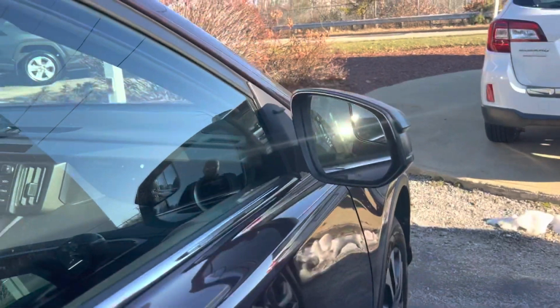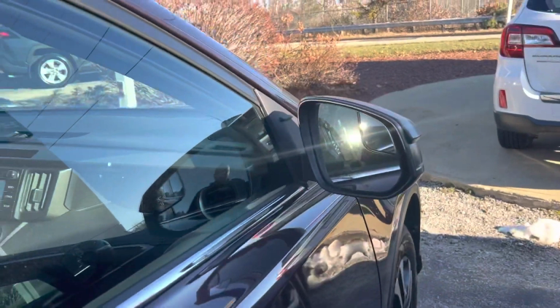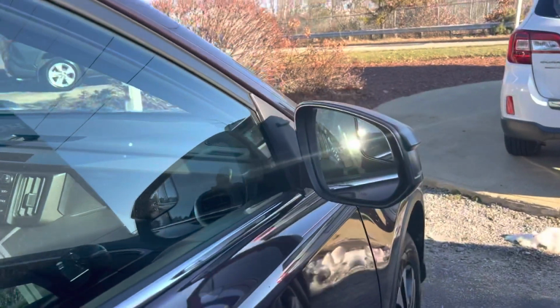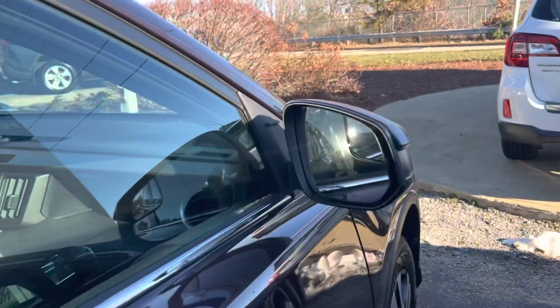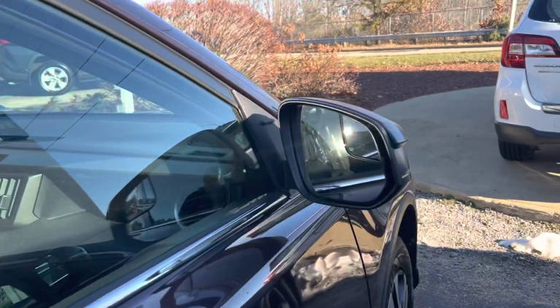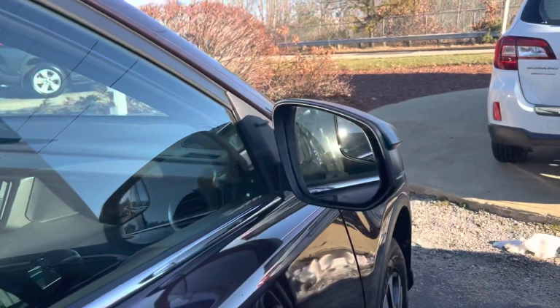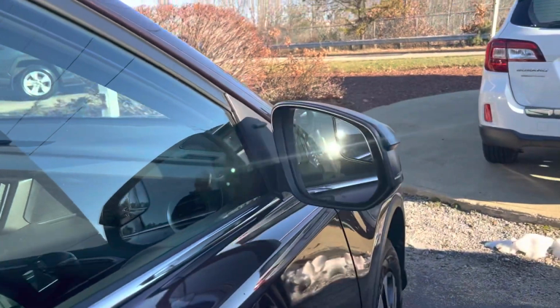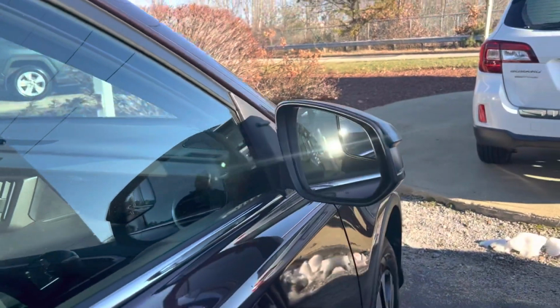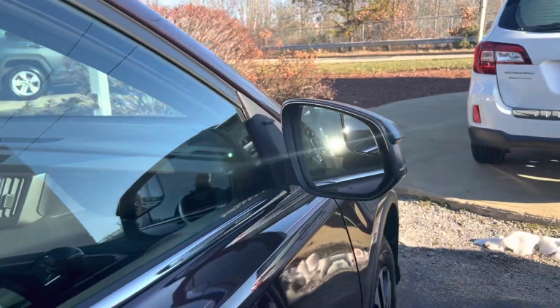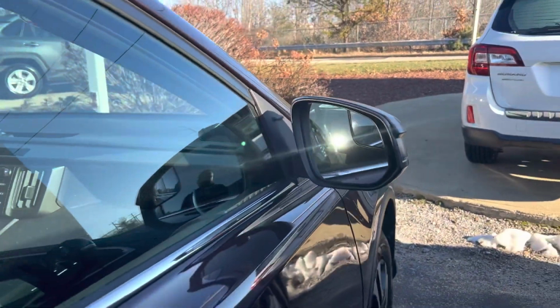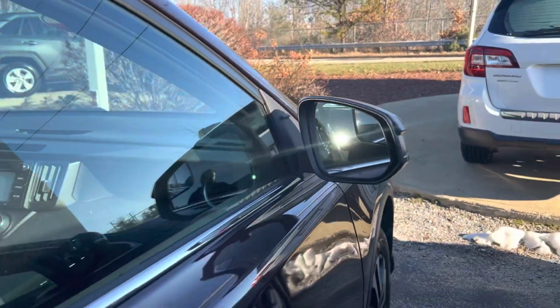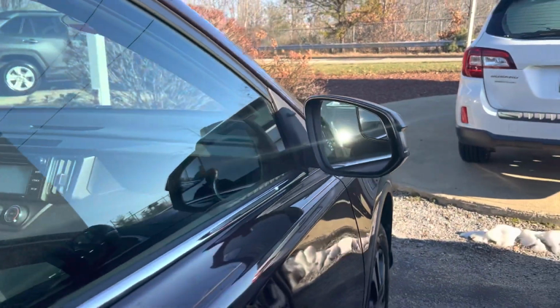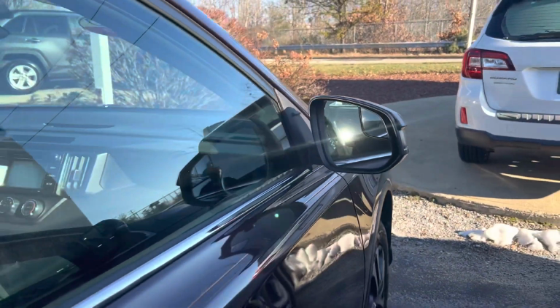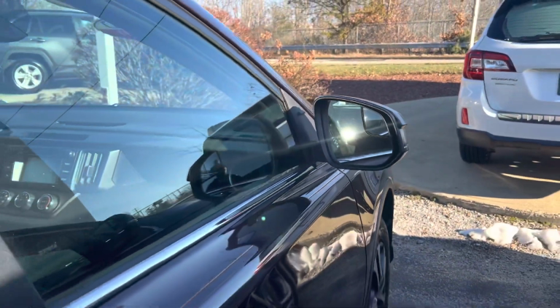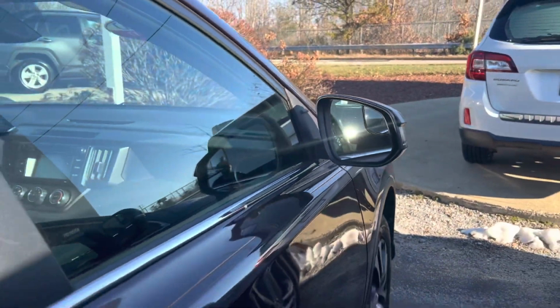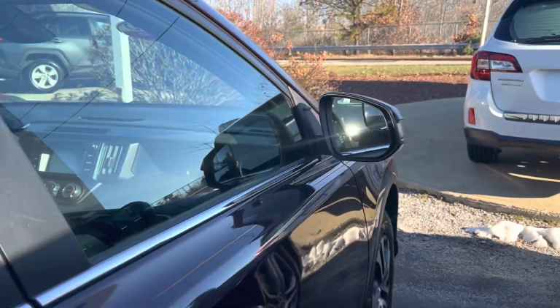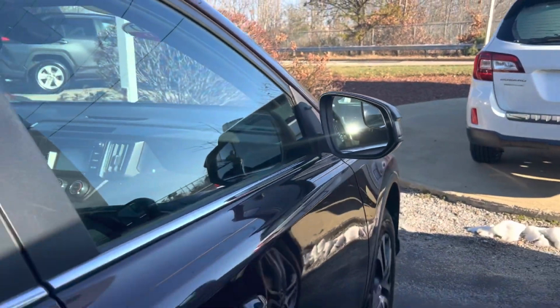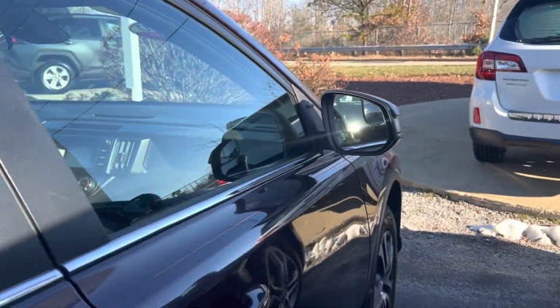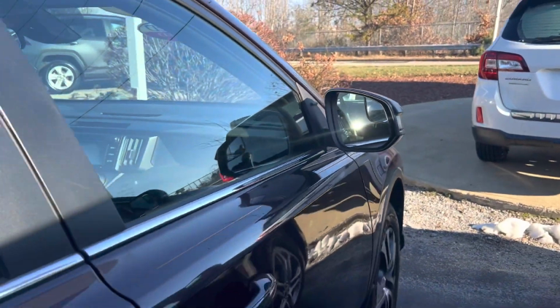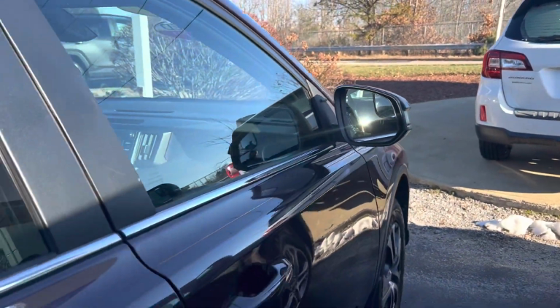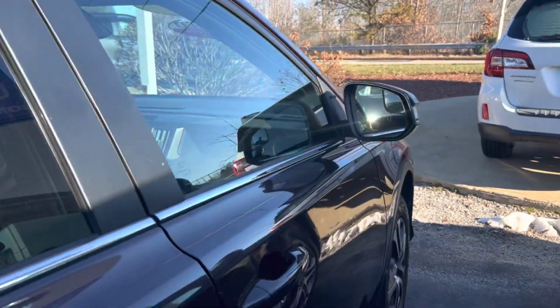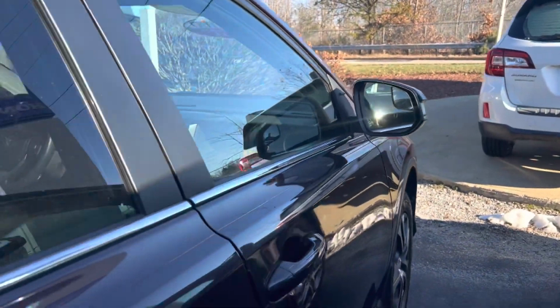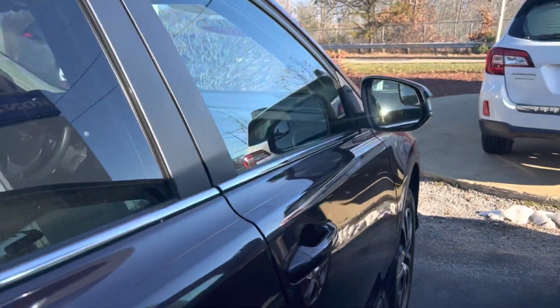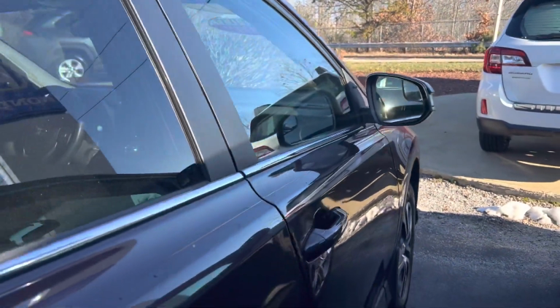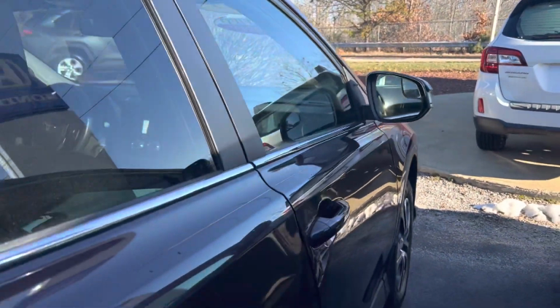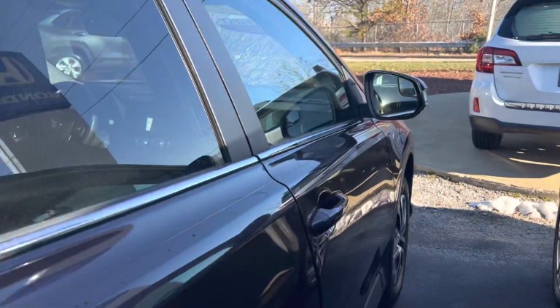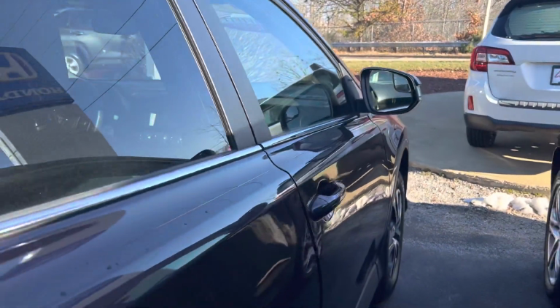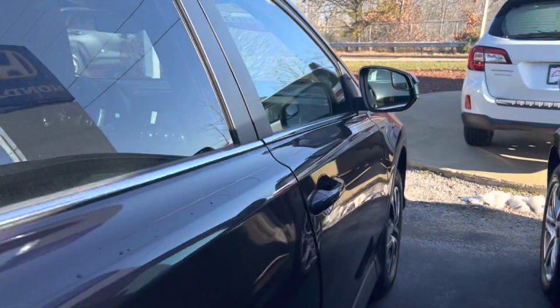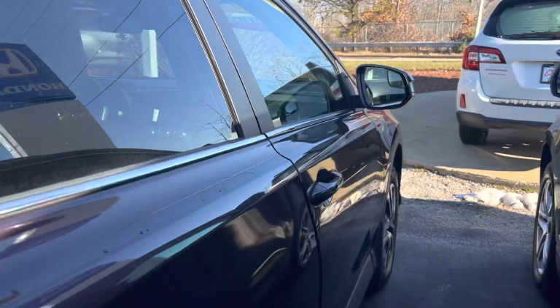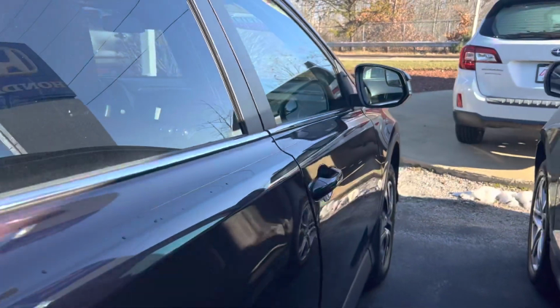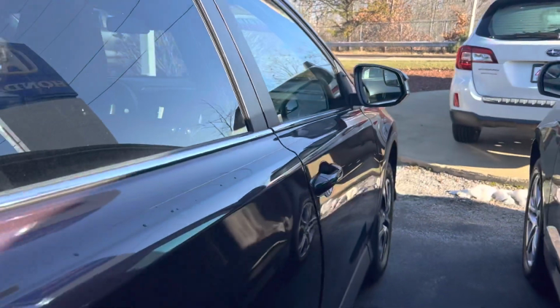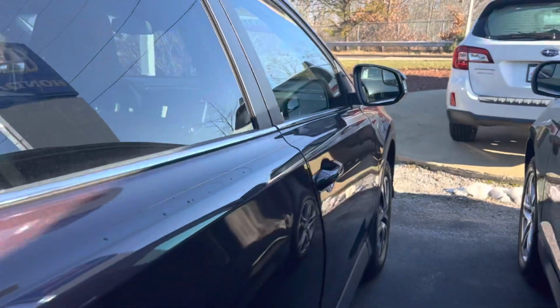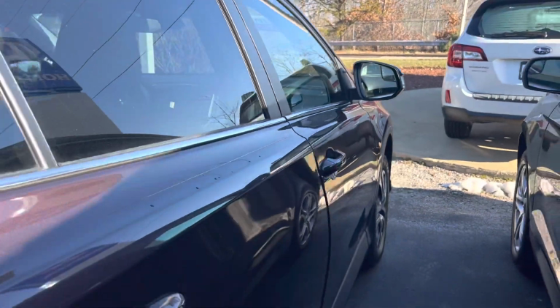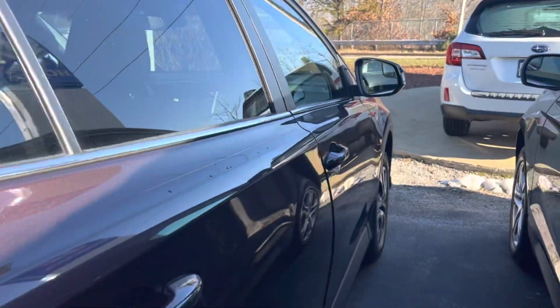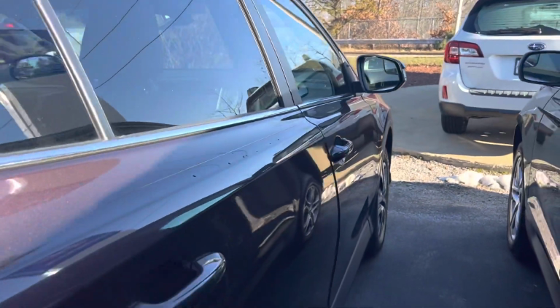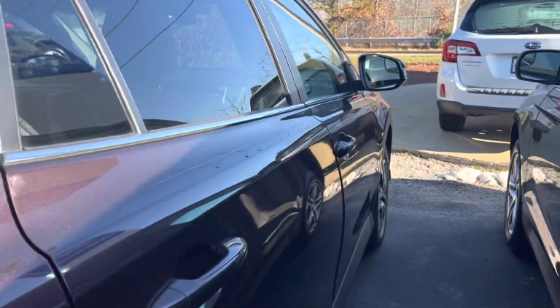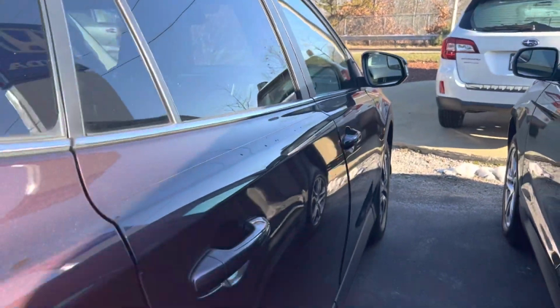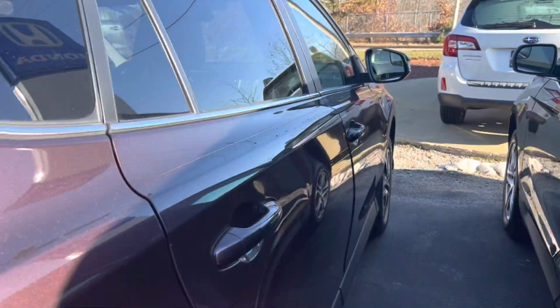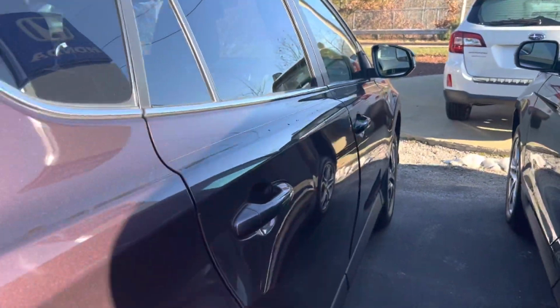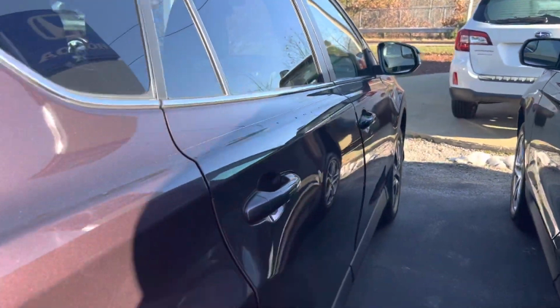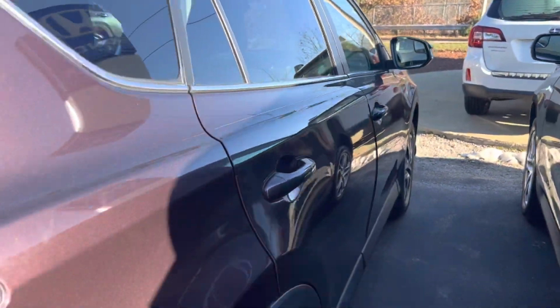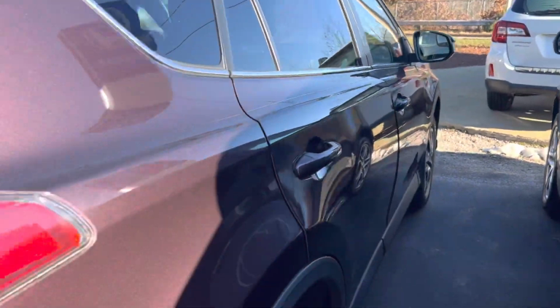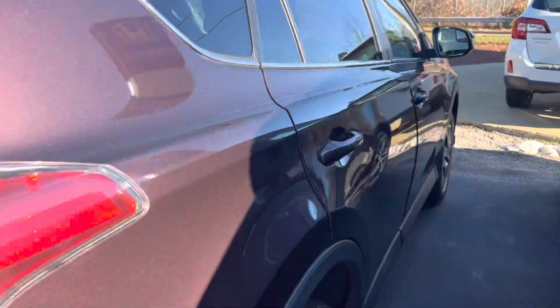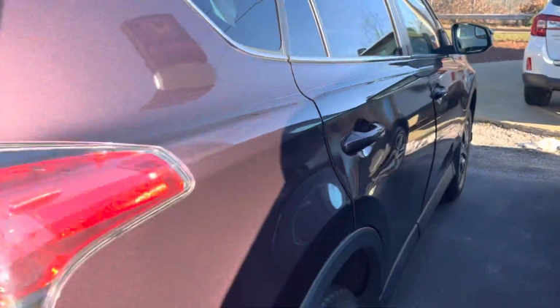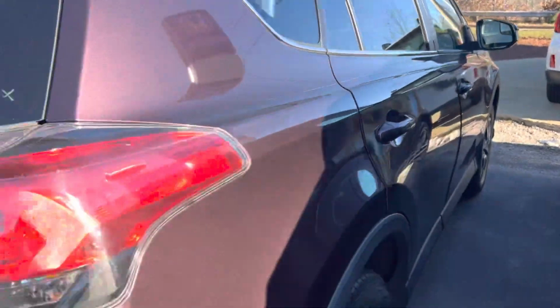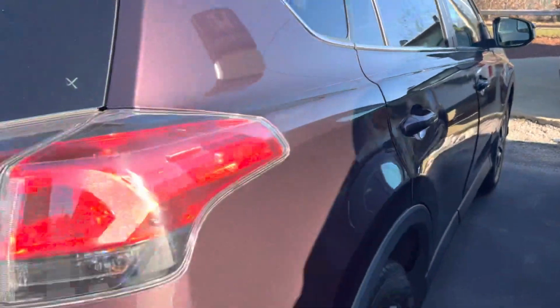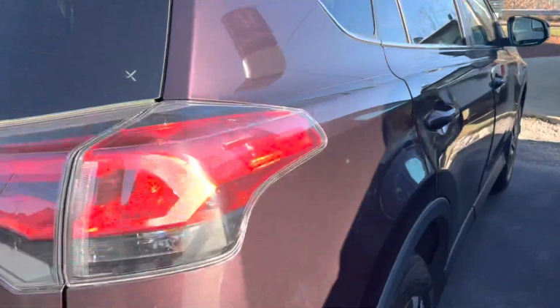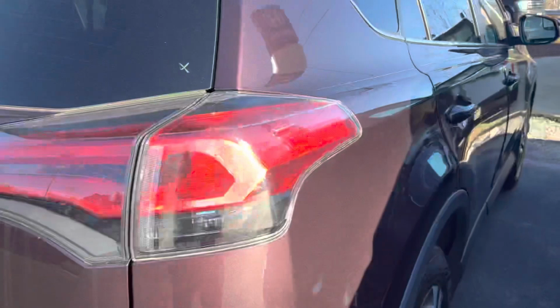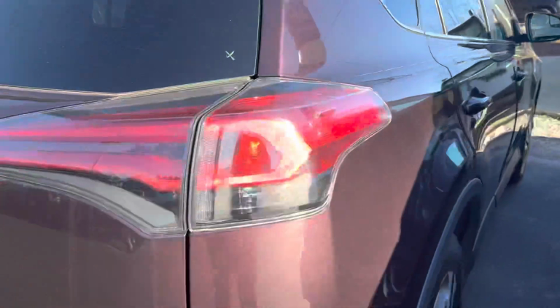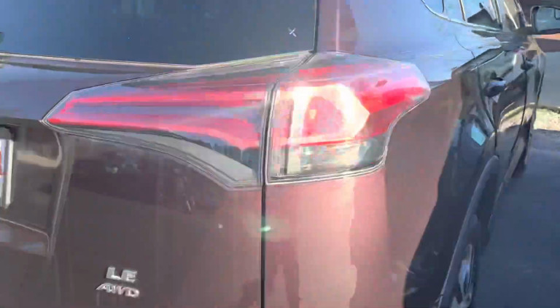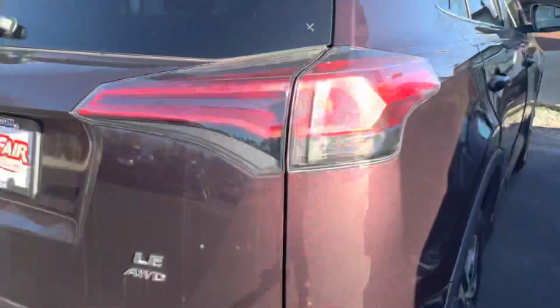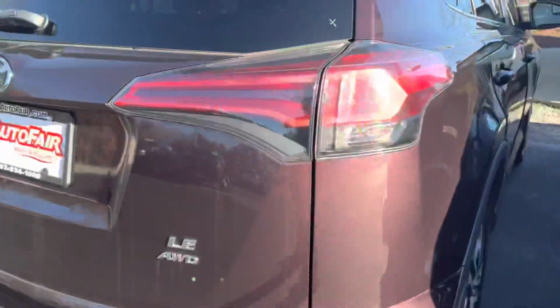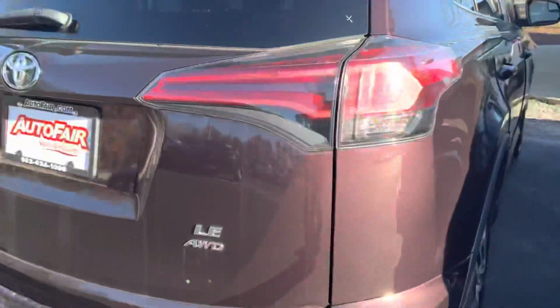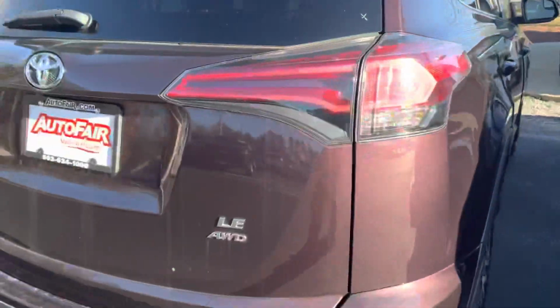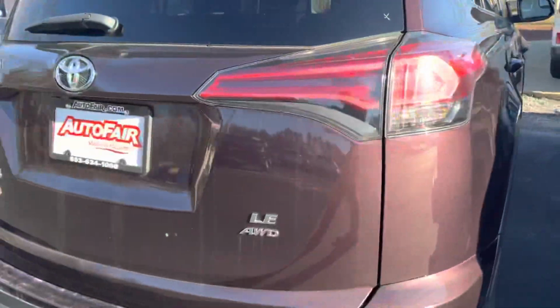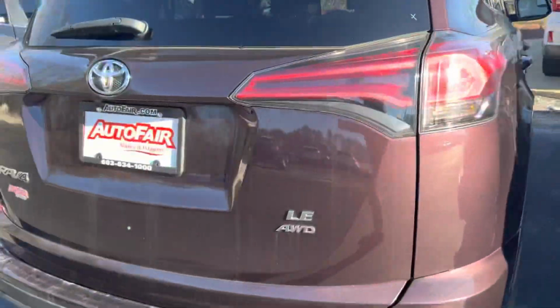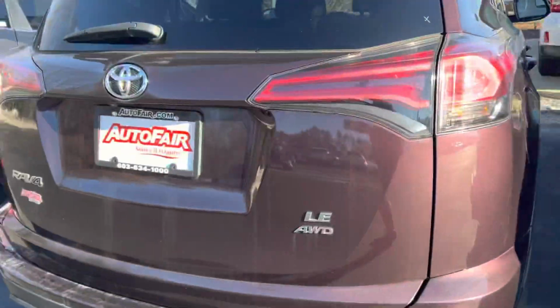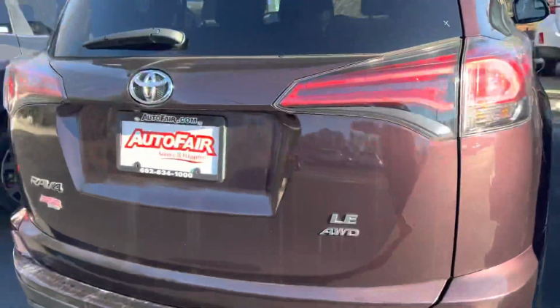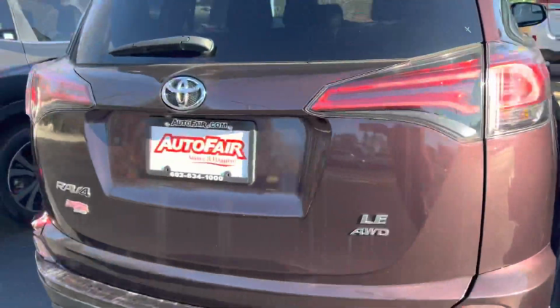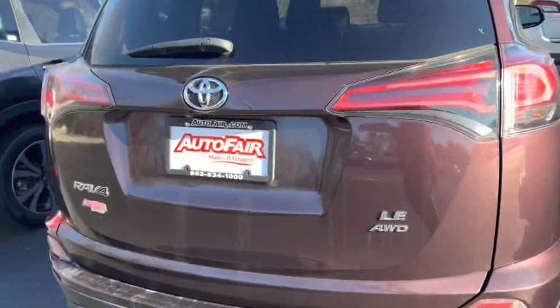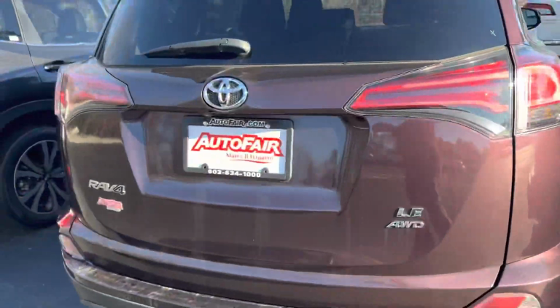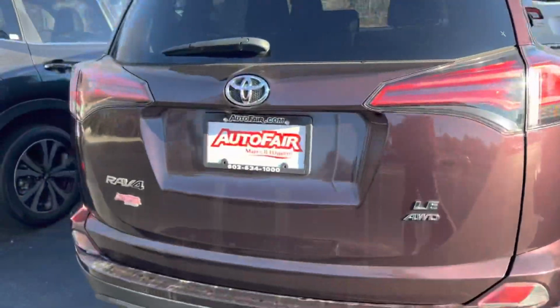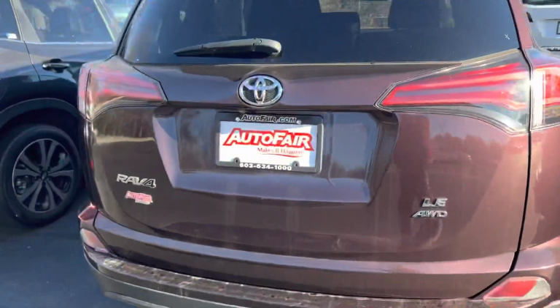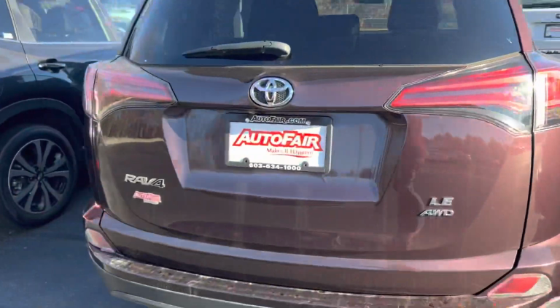If you'd like to go on a test drive, please give me a call at 603-380-5669. Thanks for your time.